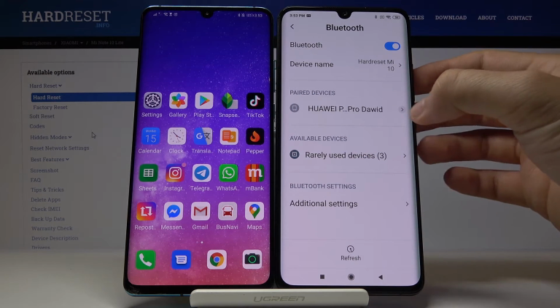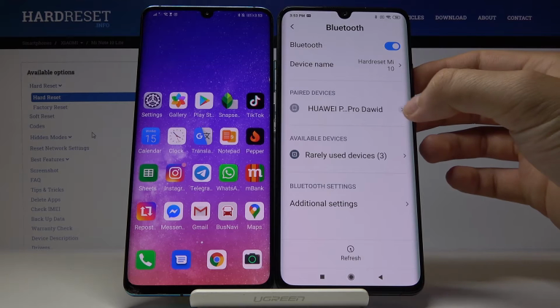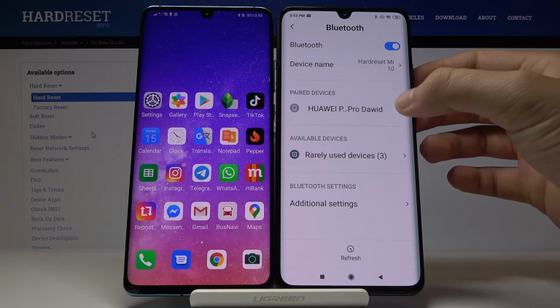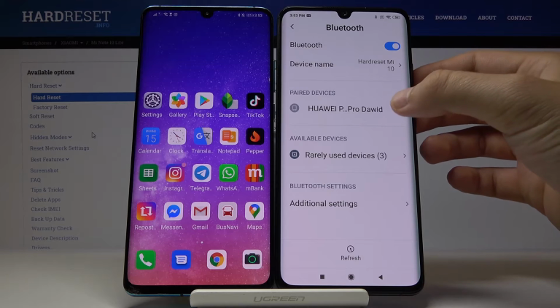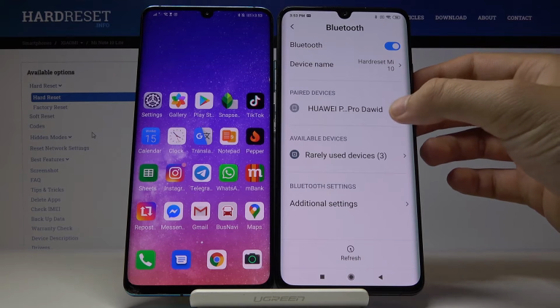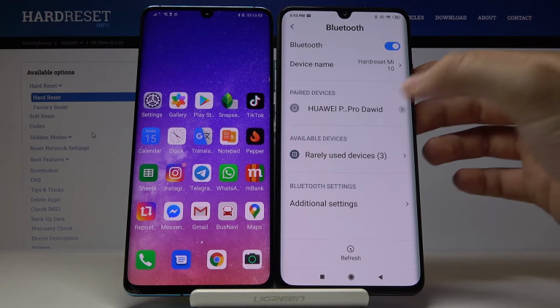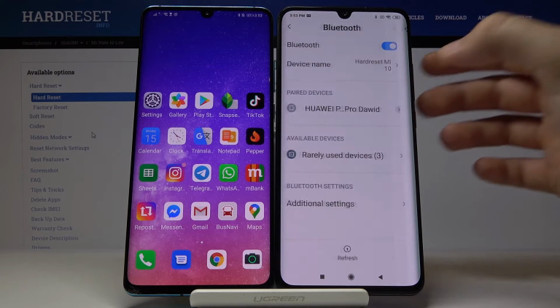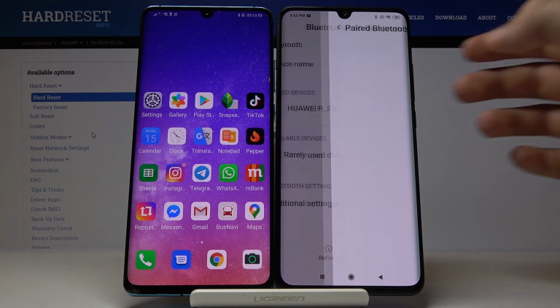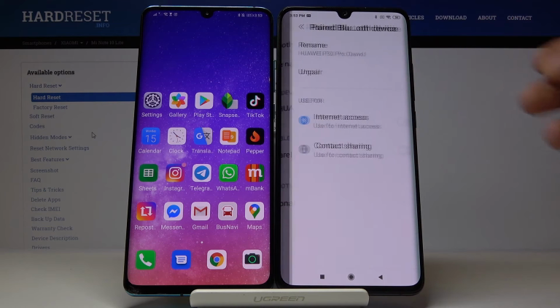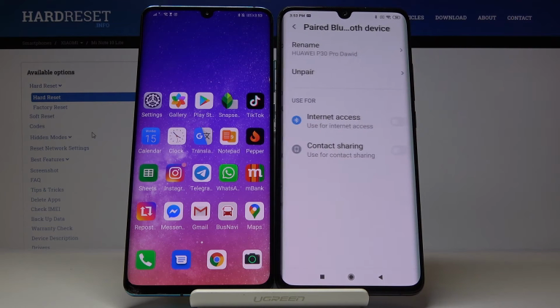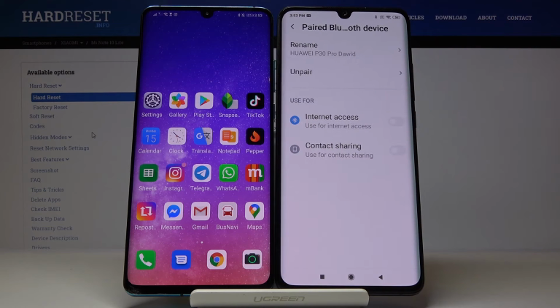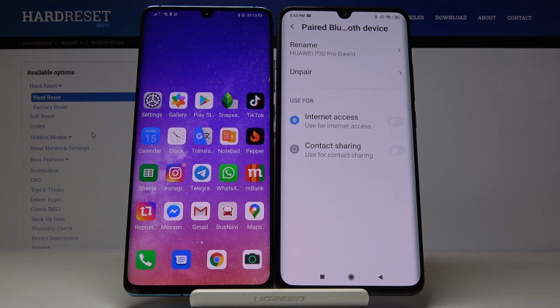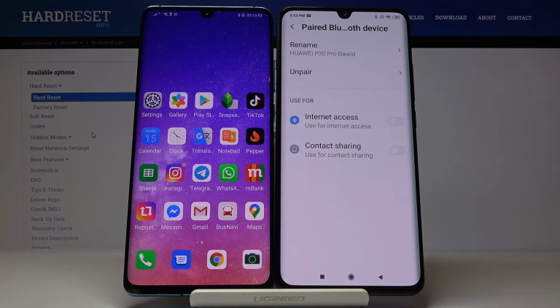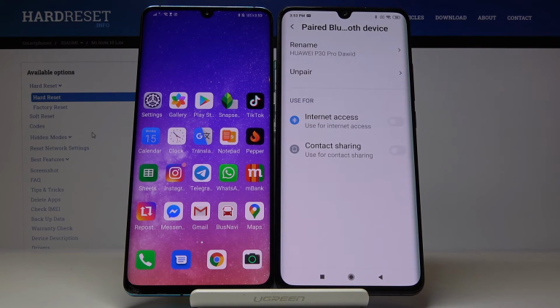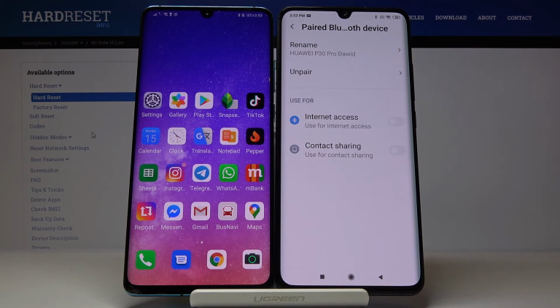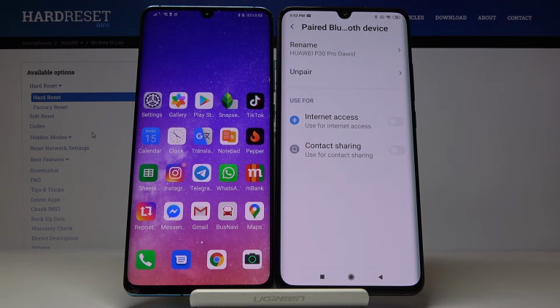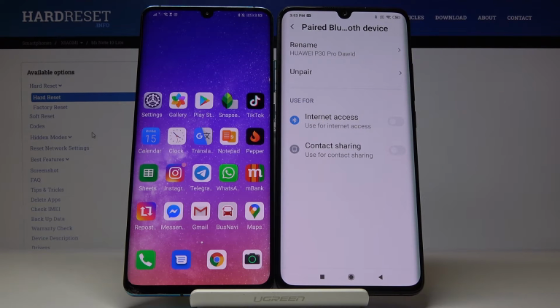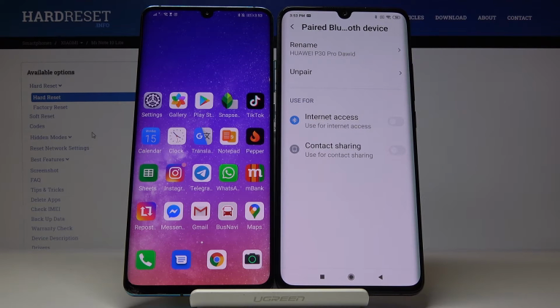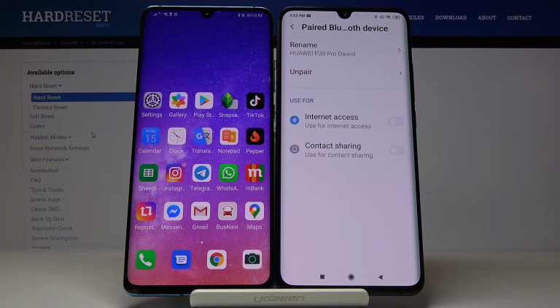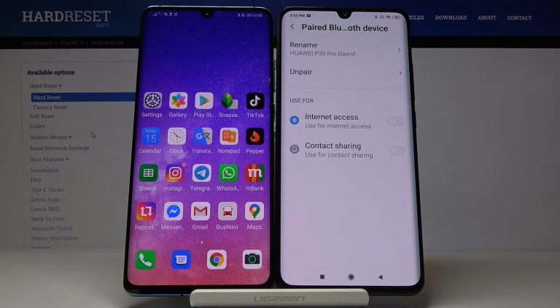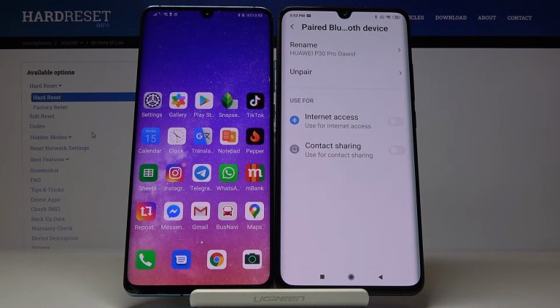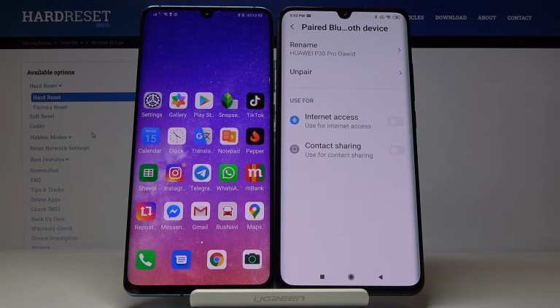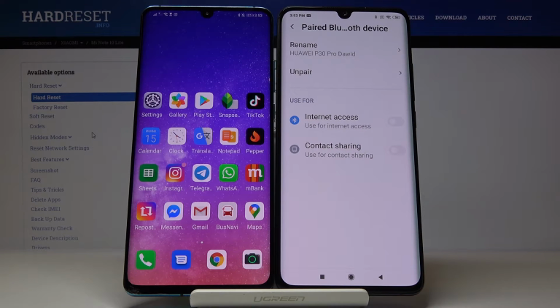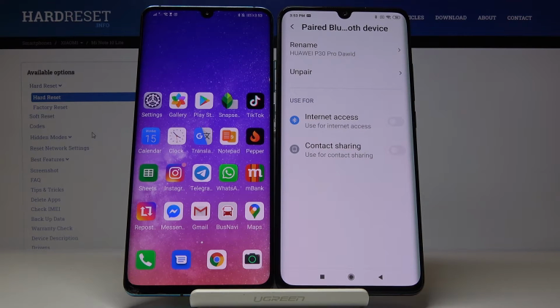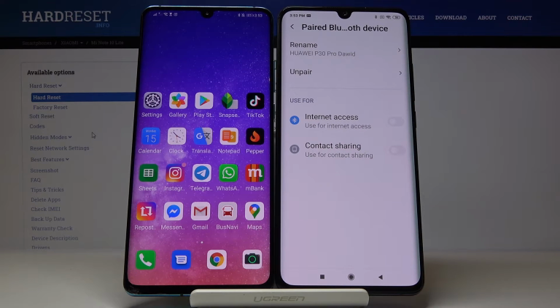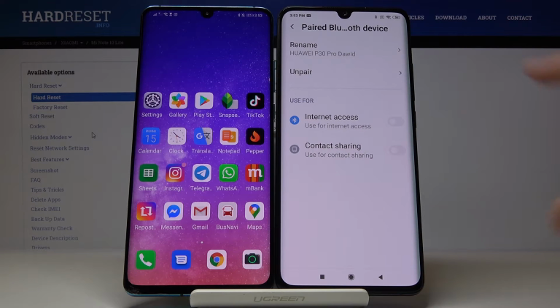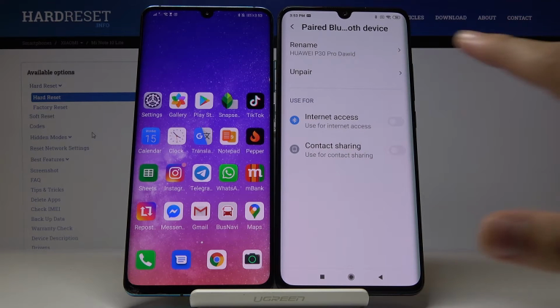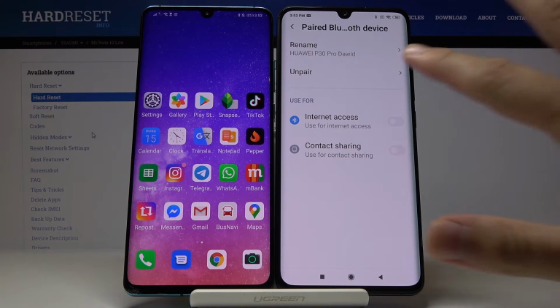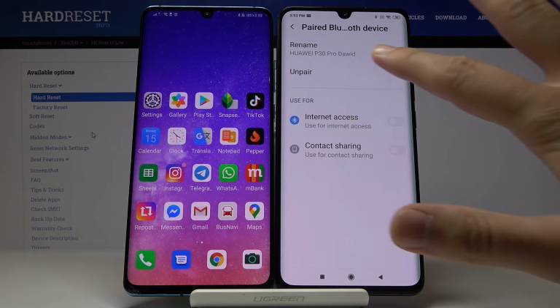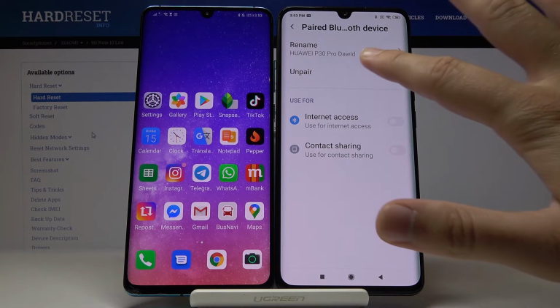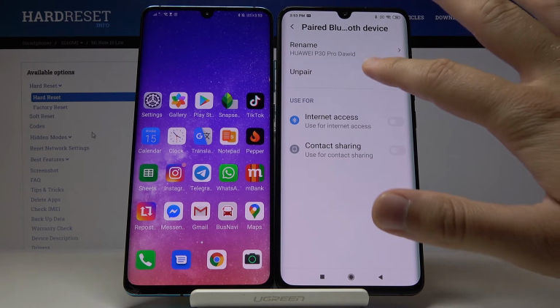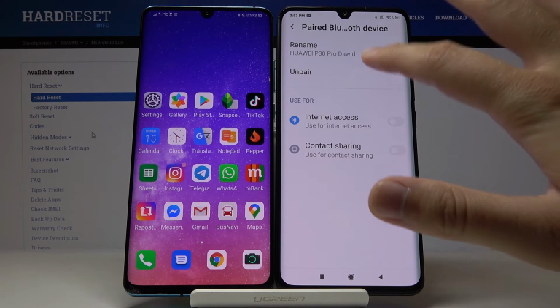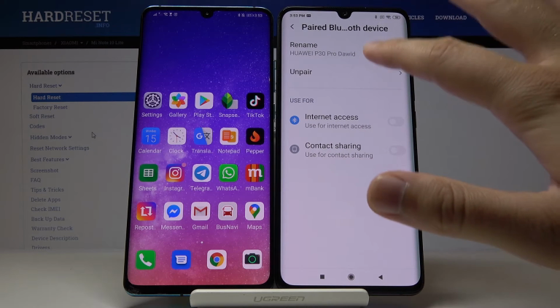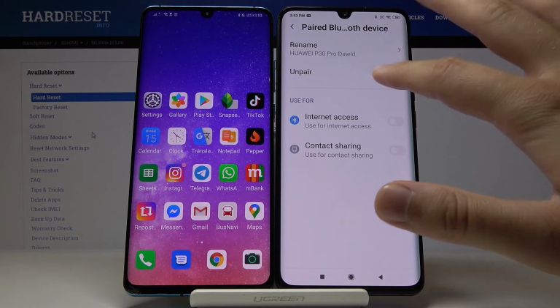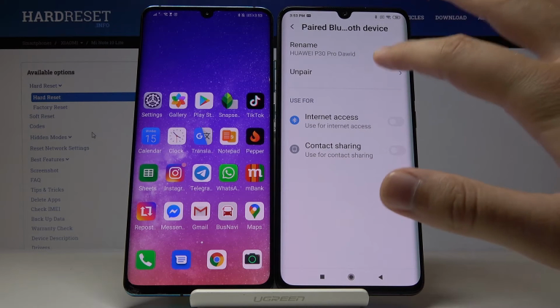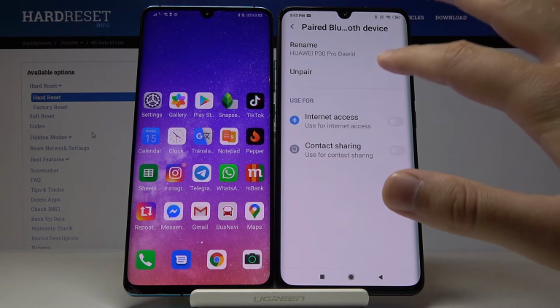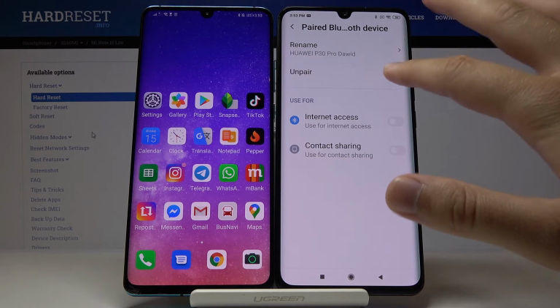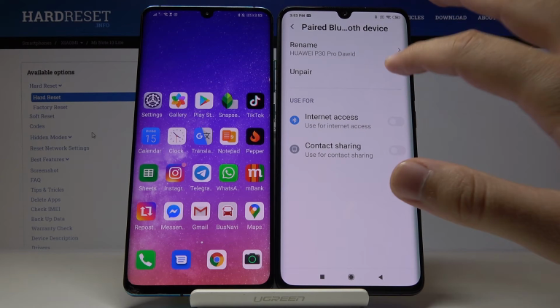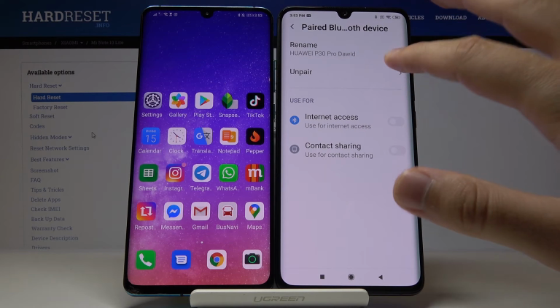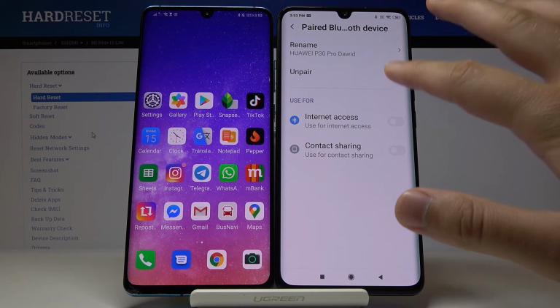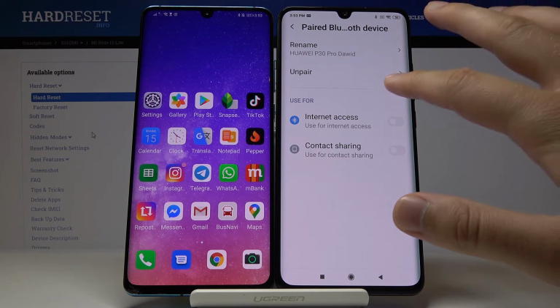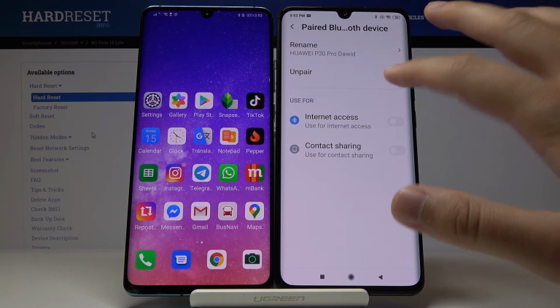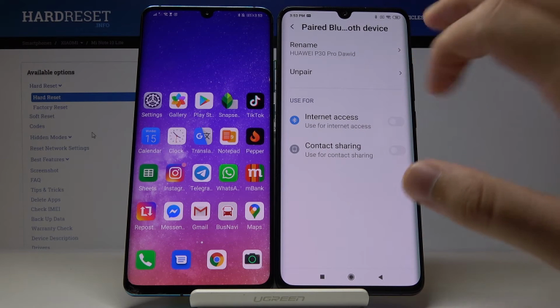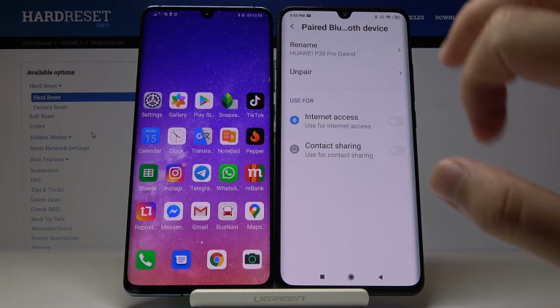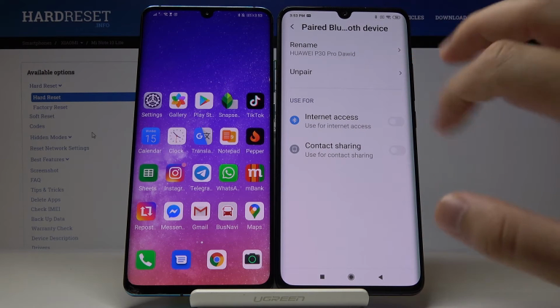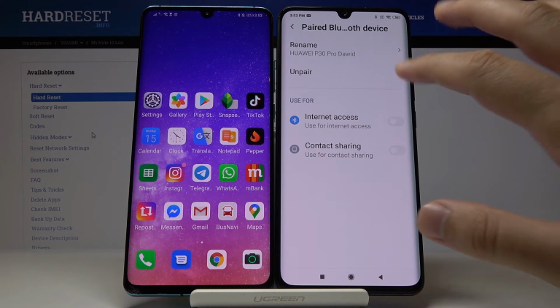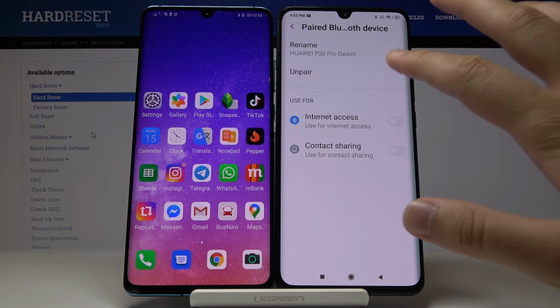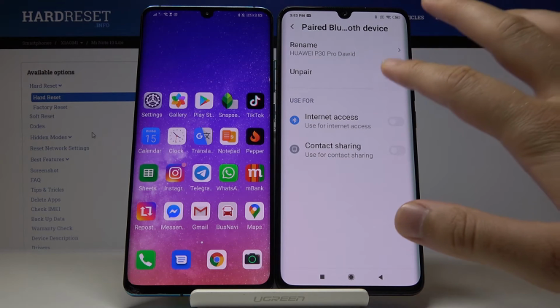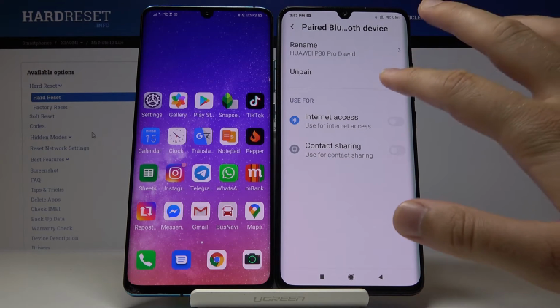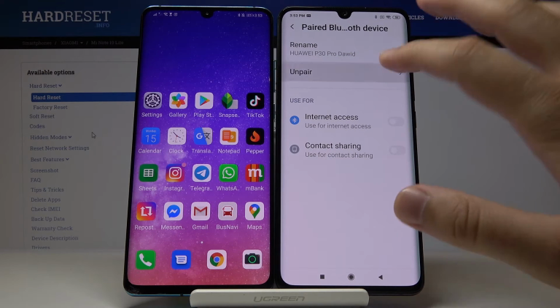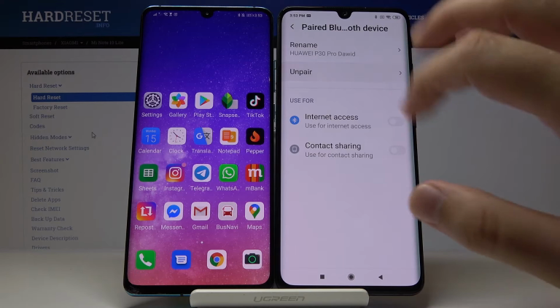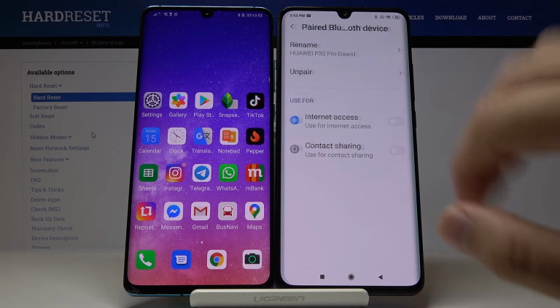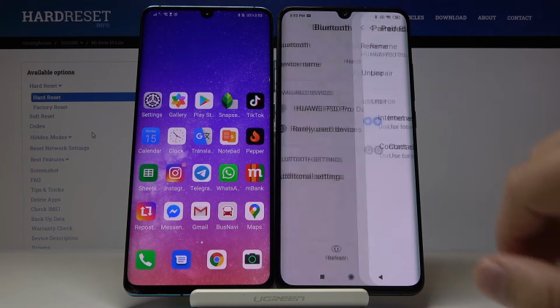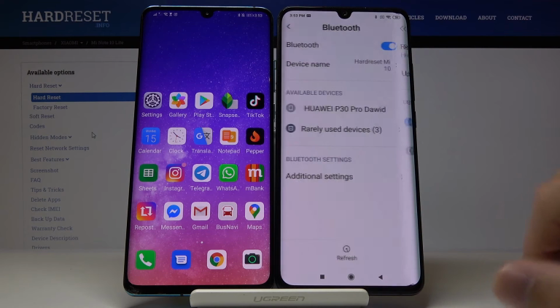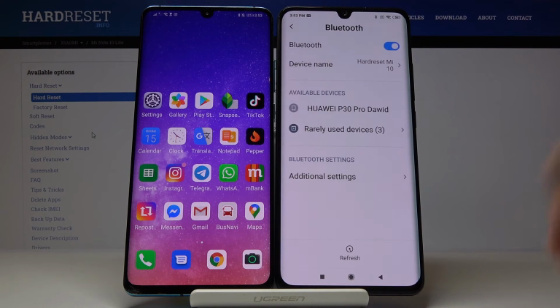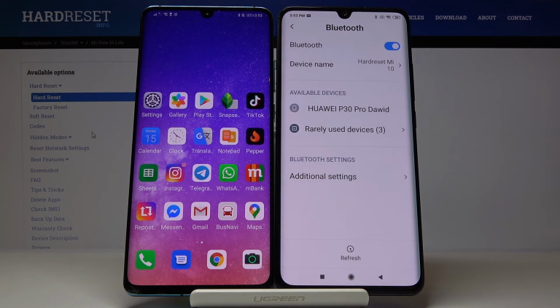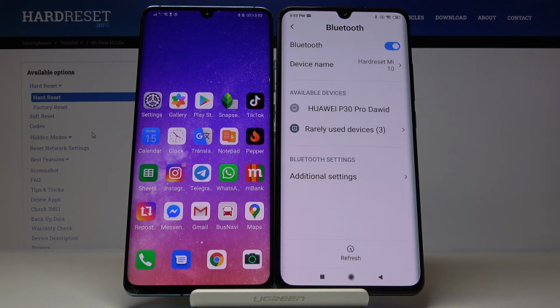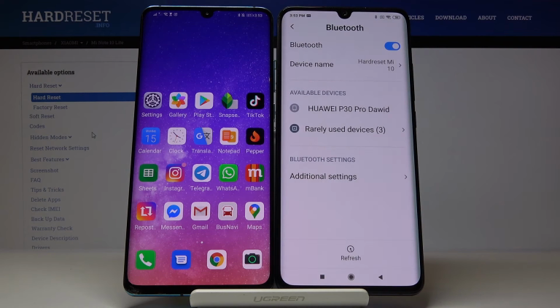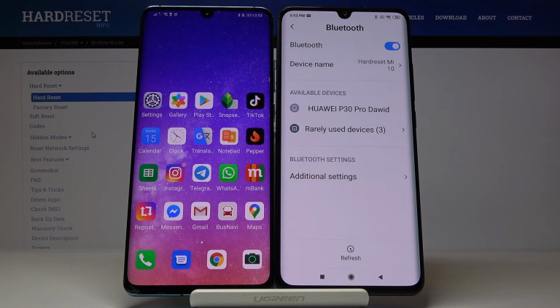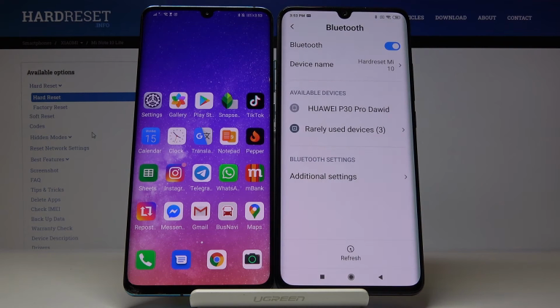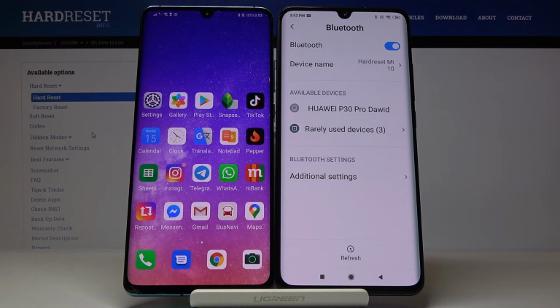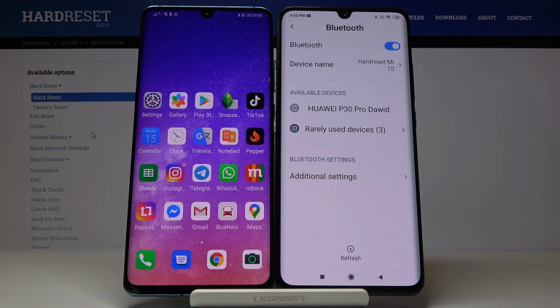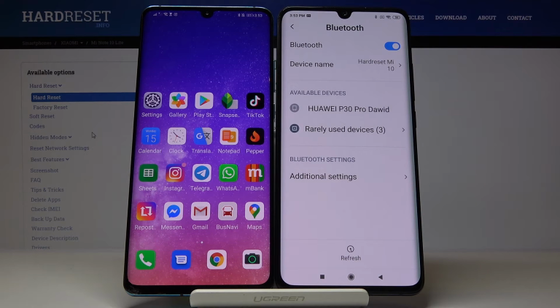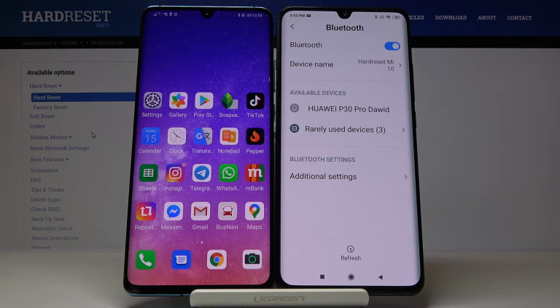If you want to un-pair, just click right here, and that's it.